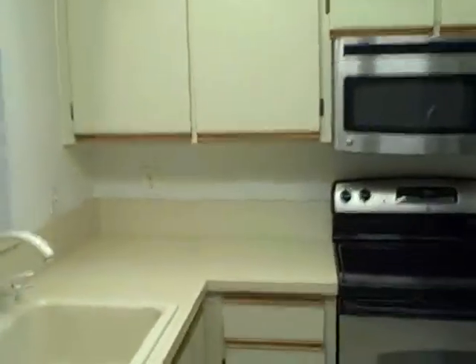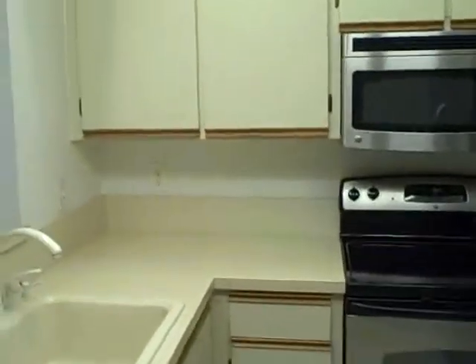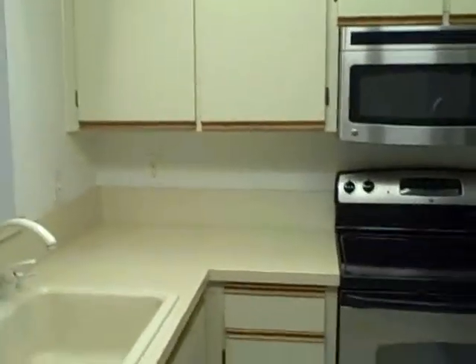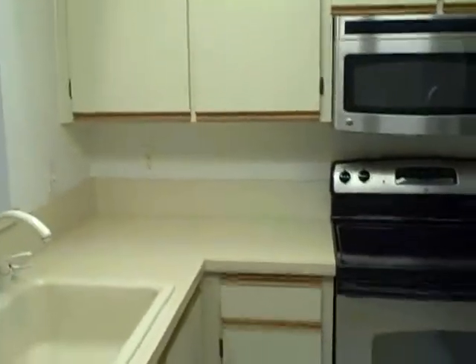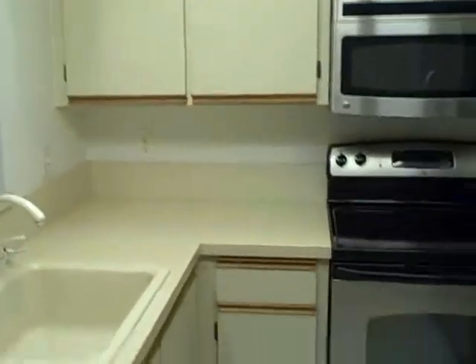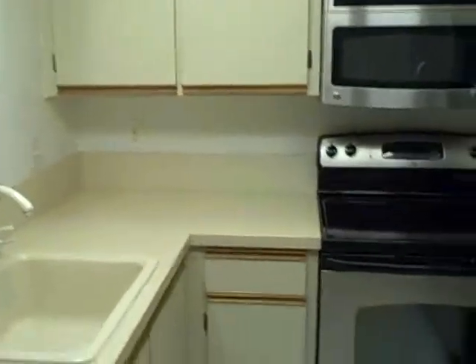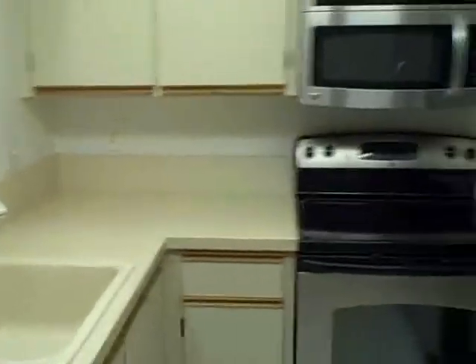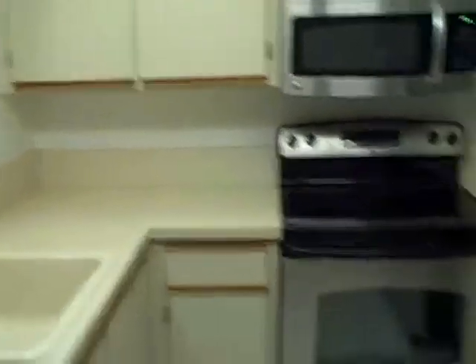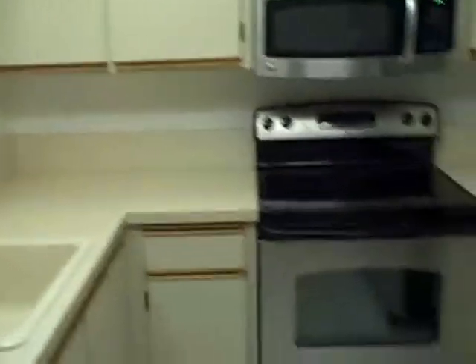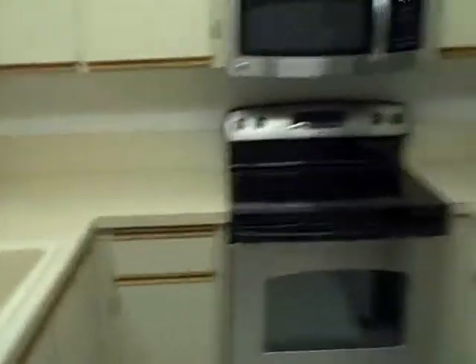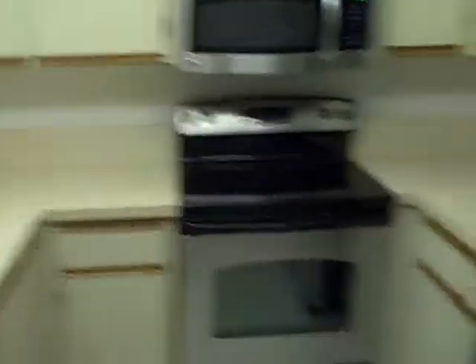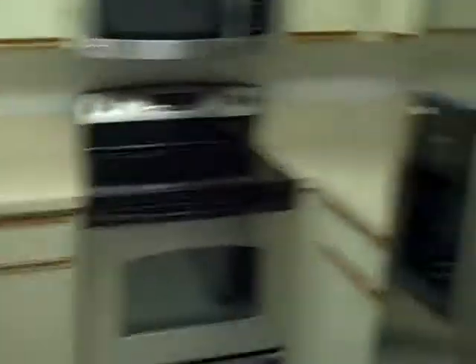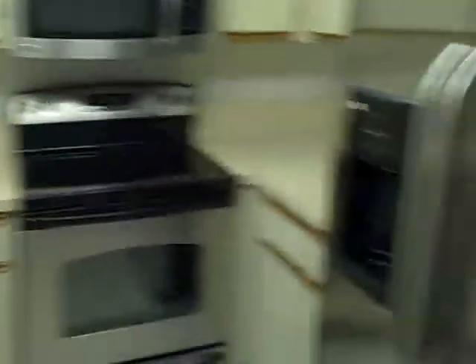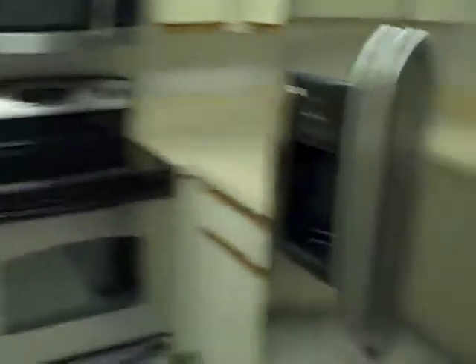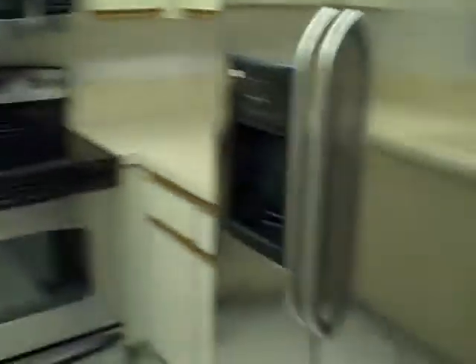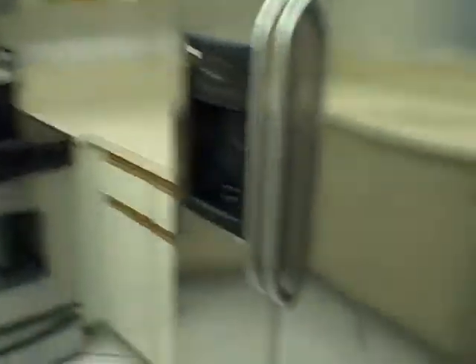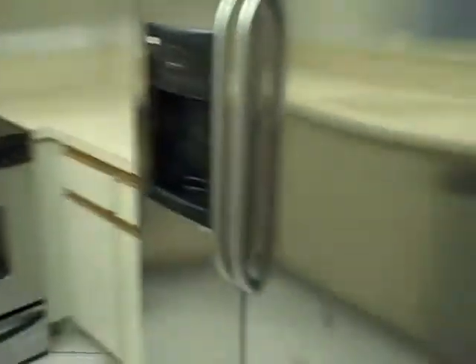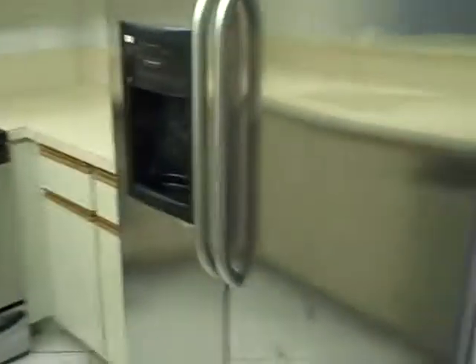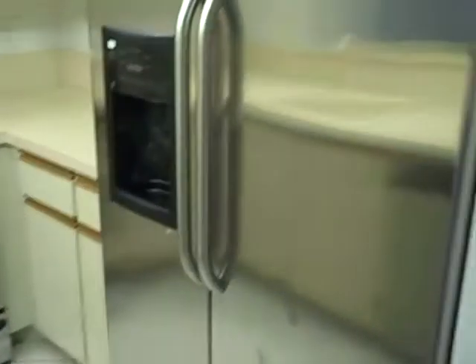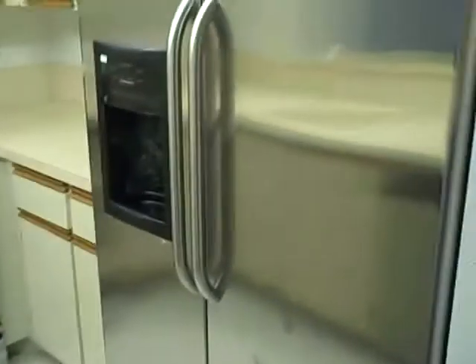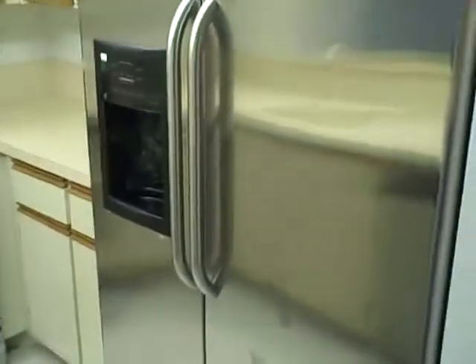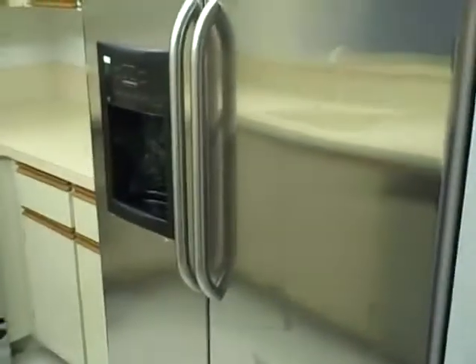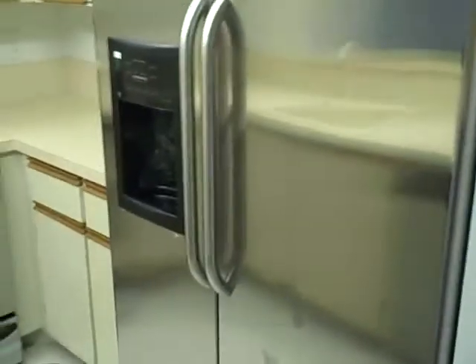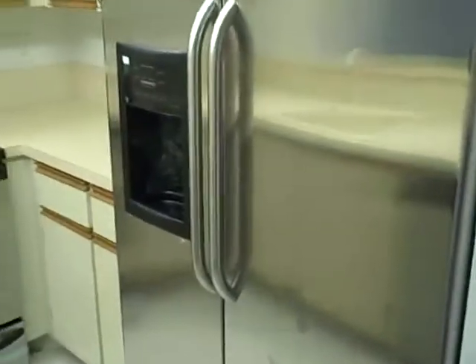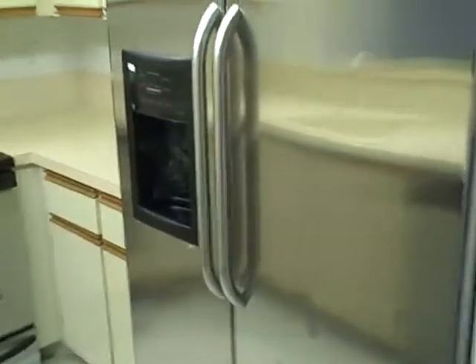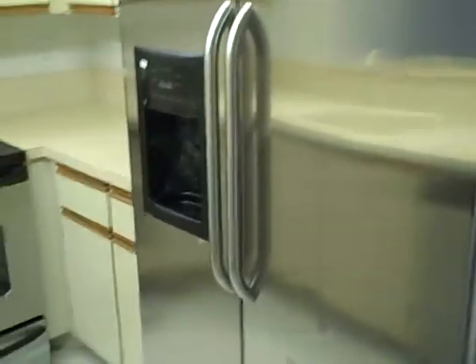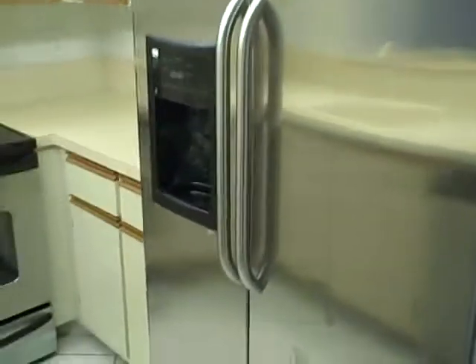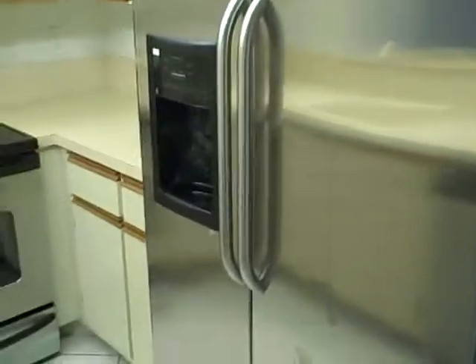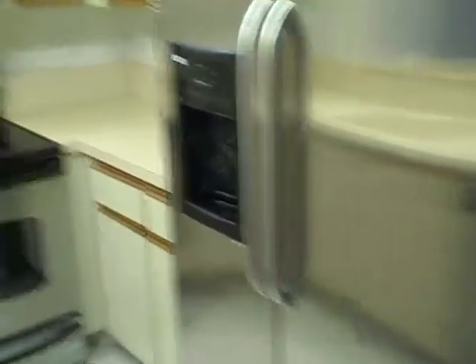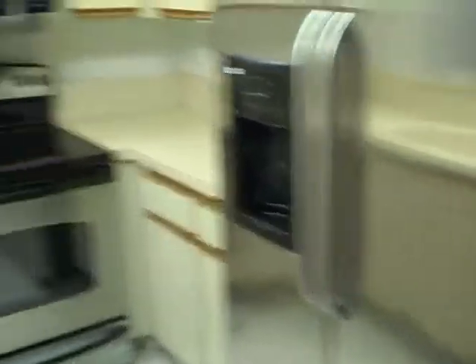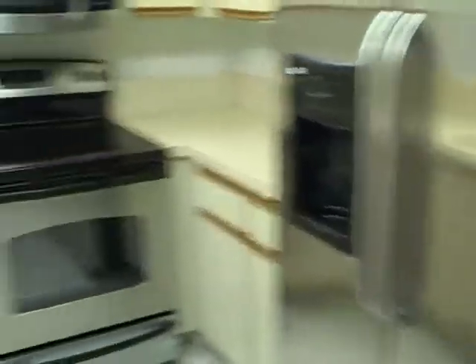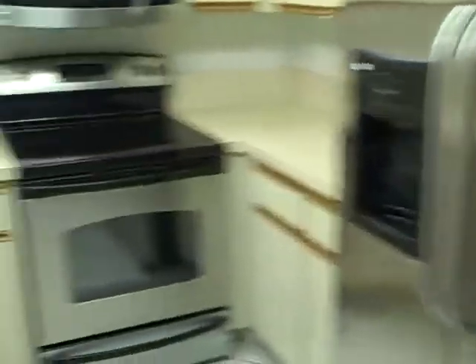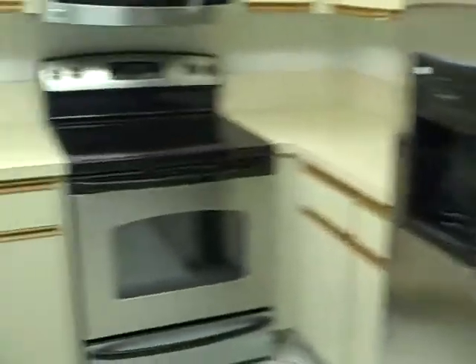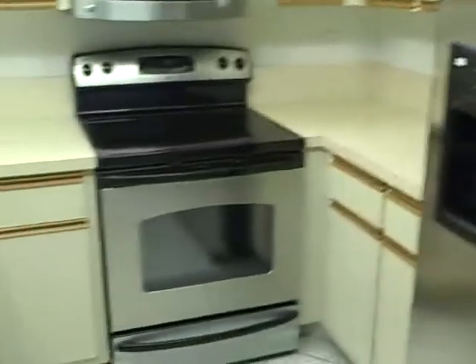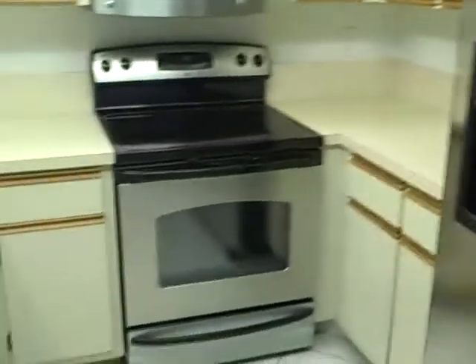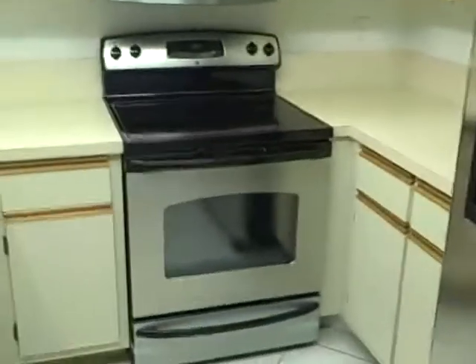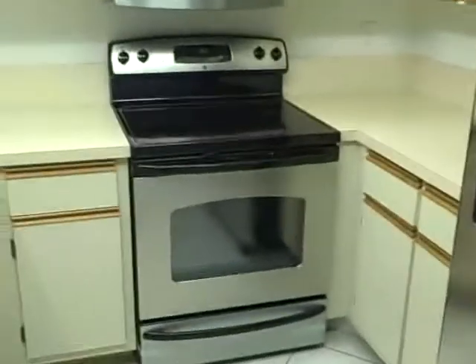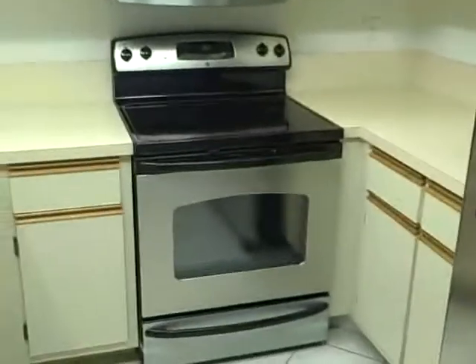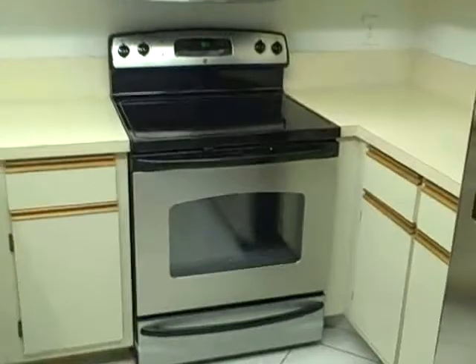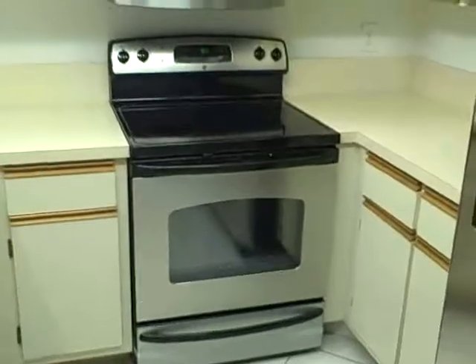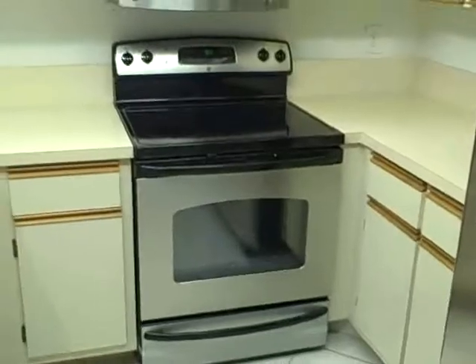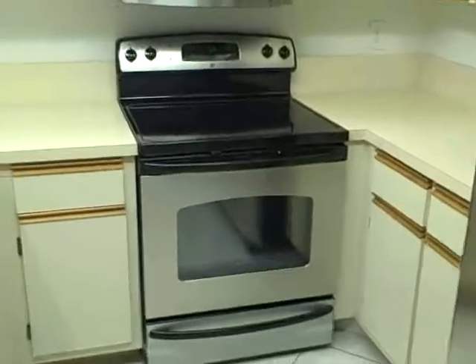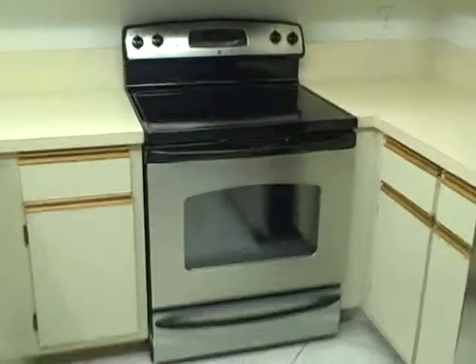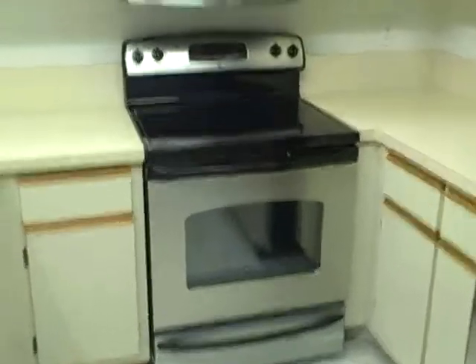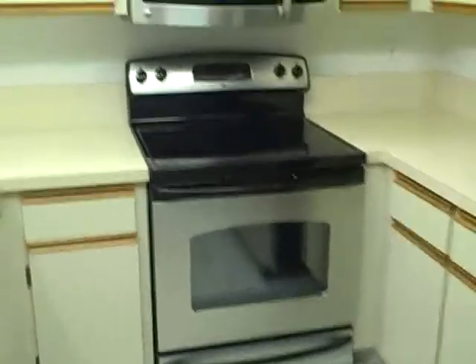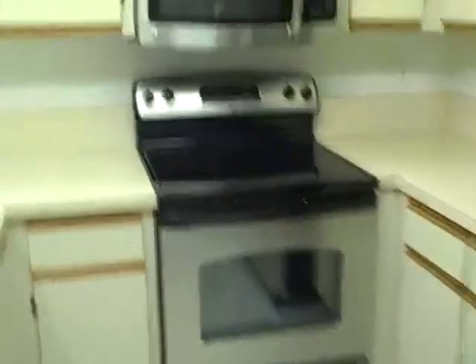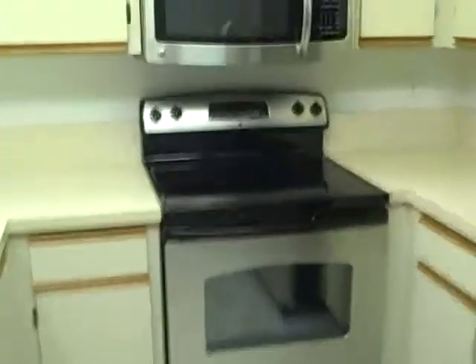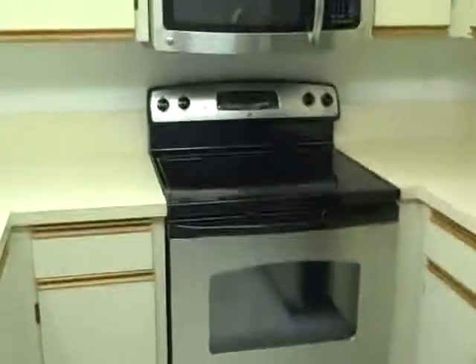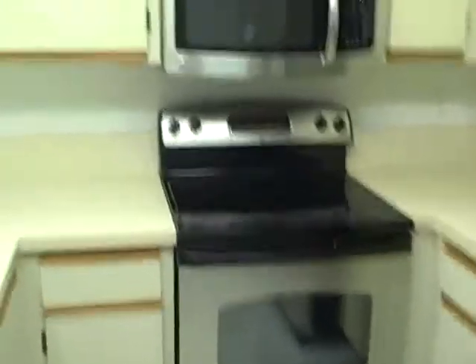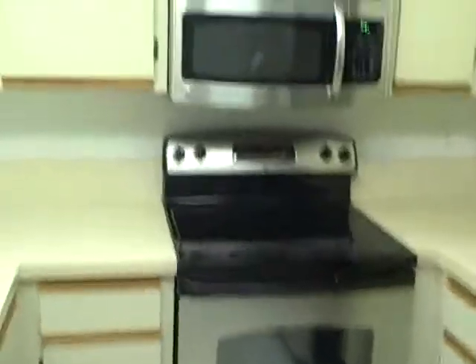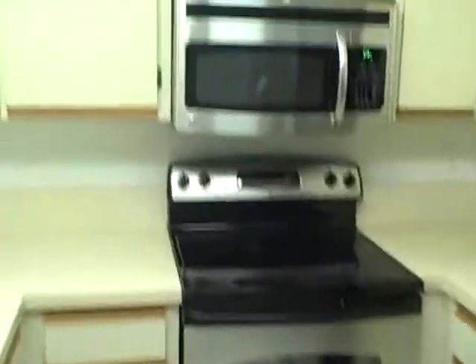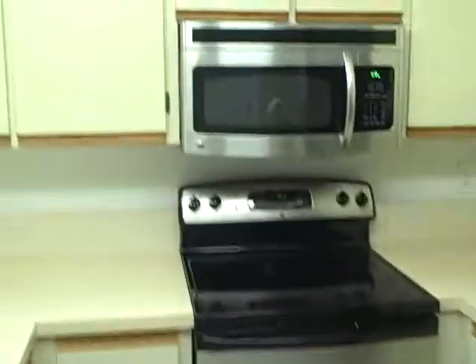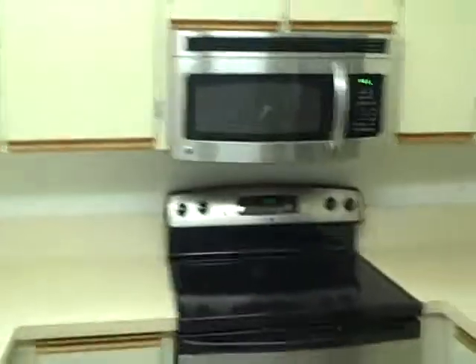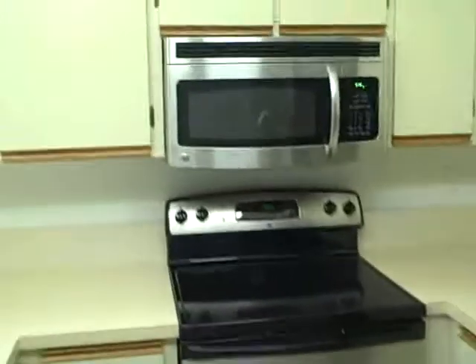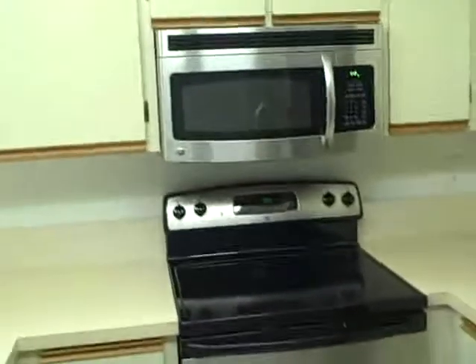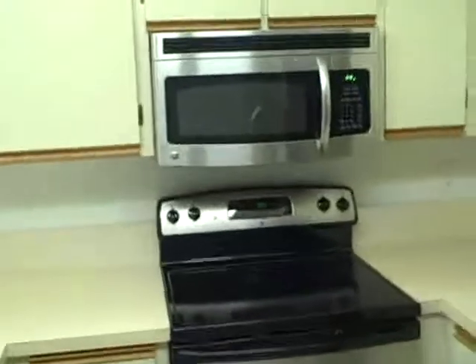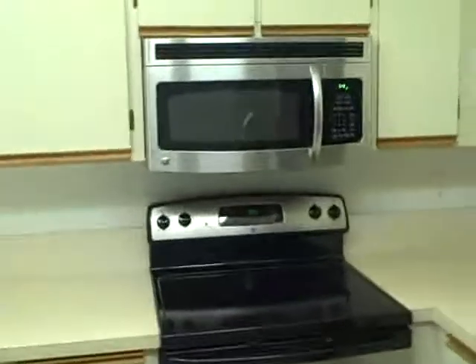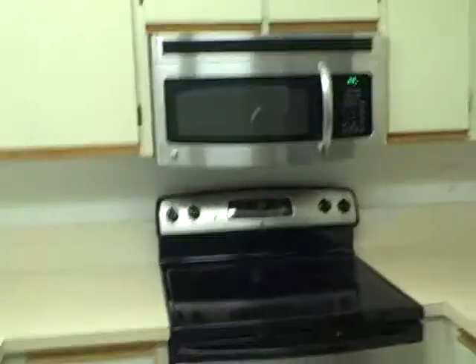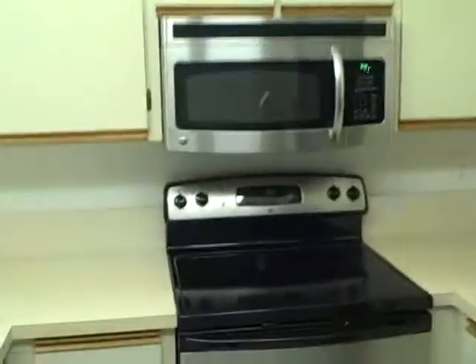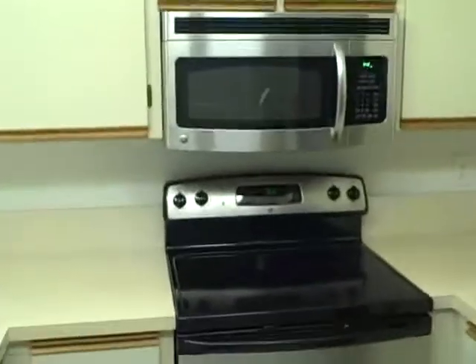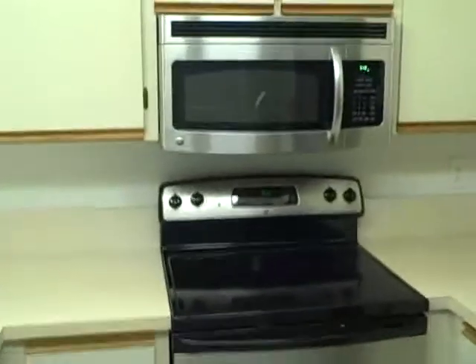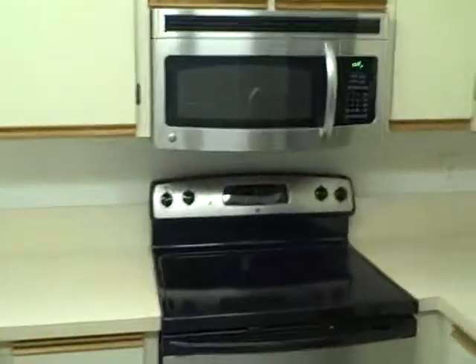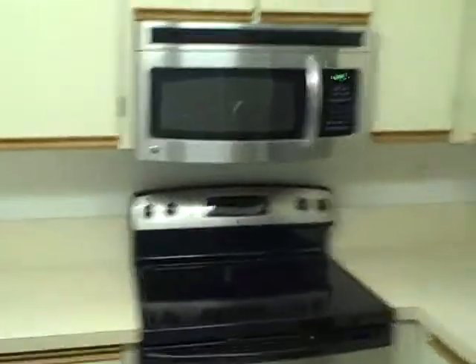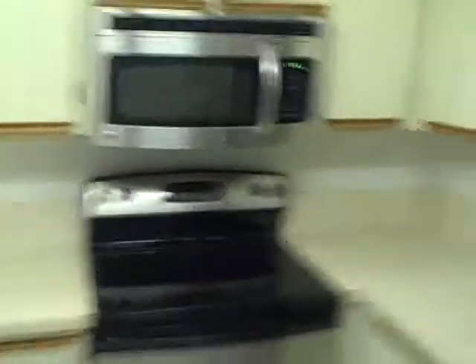And anyway, new refrigerator, stainless steel stove, and microwave.